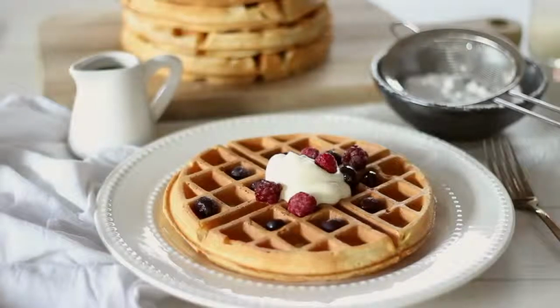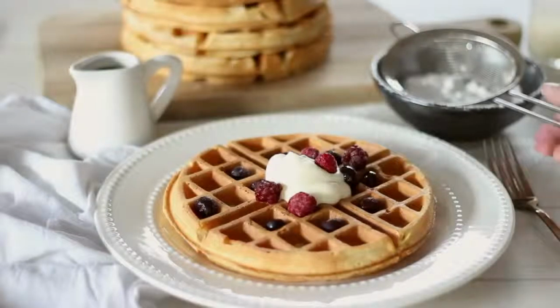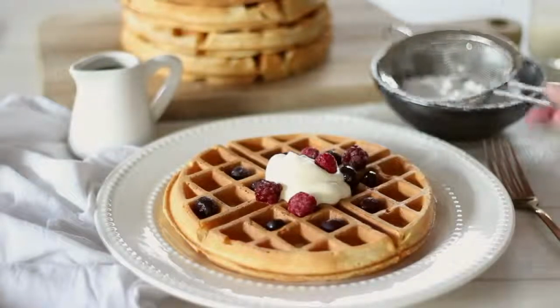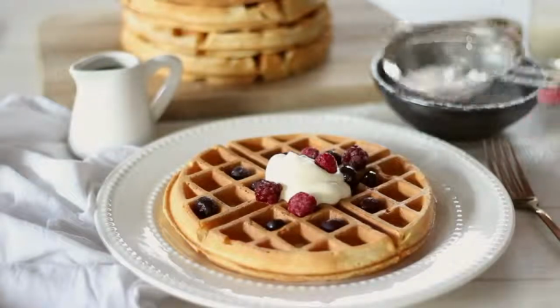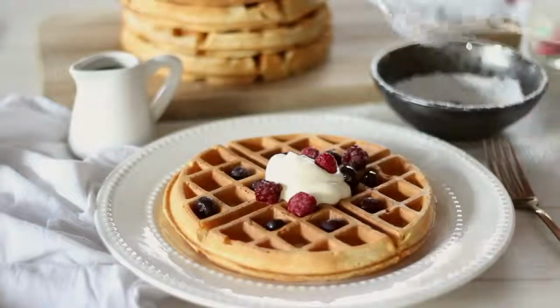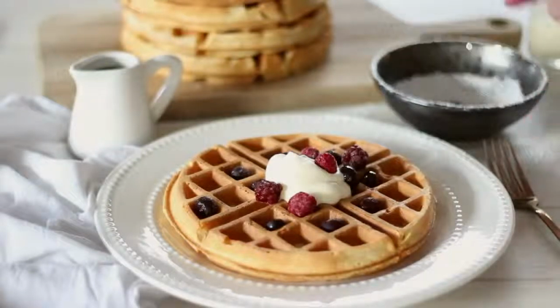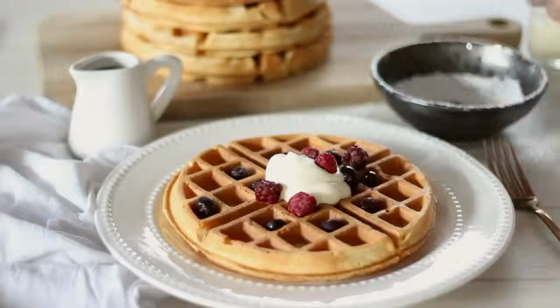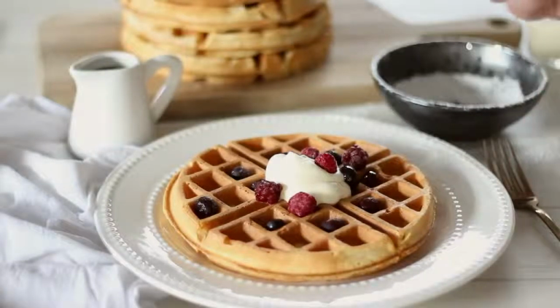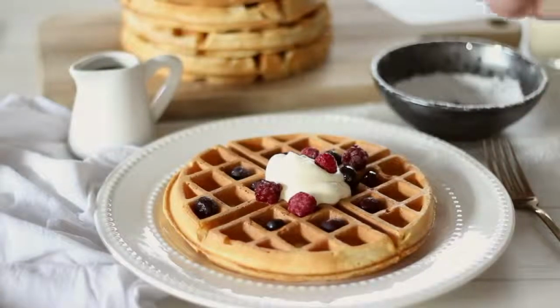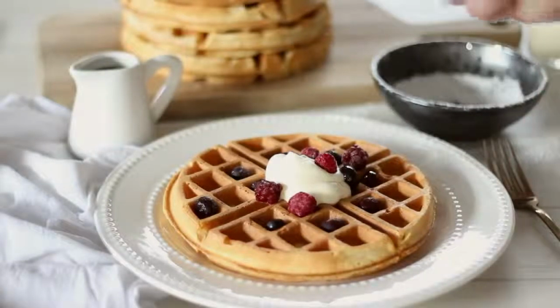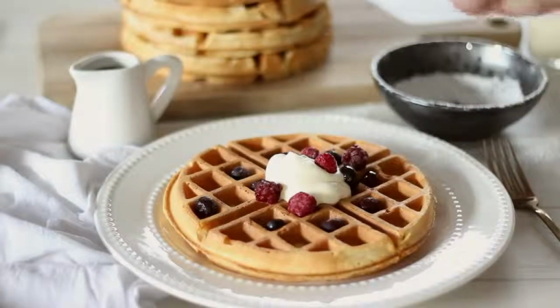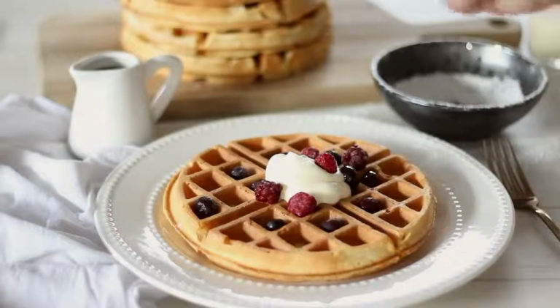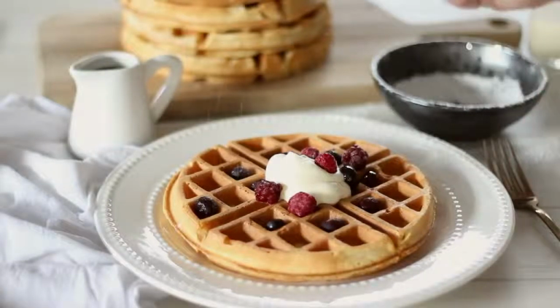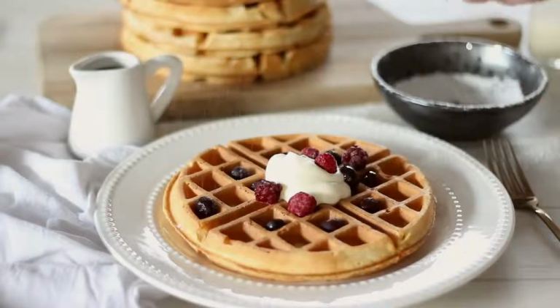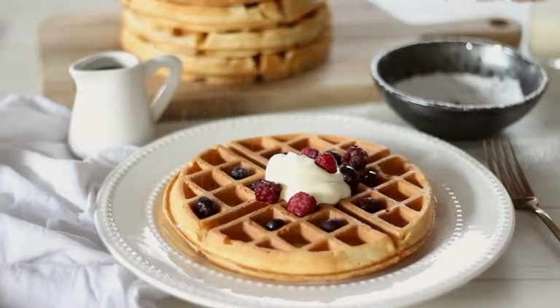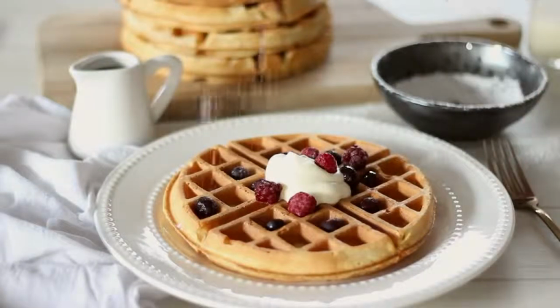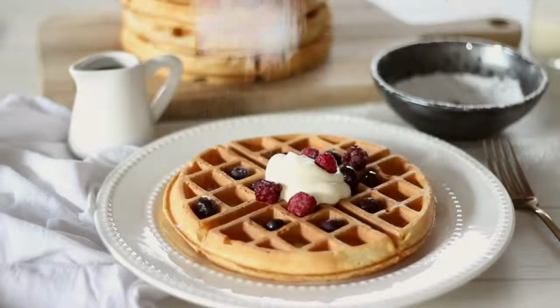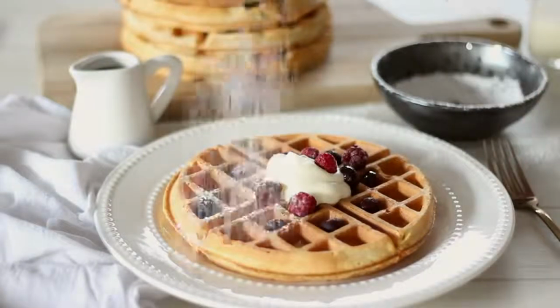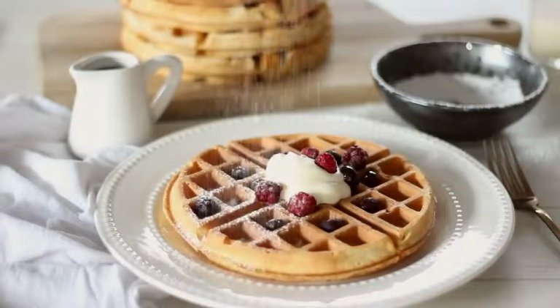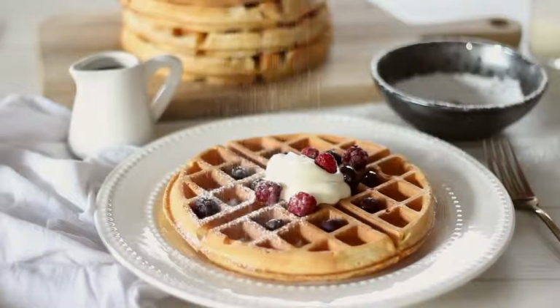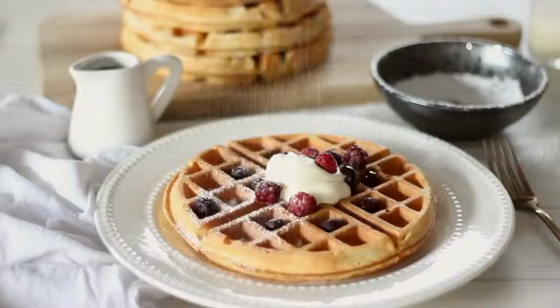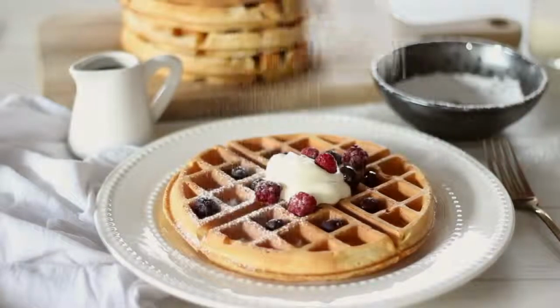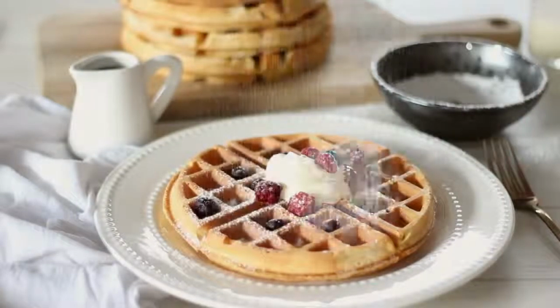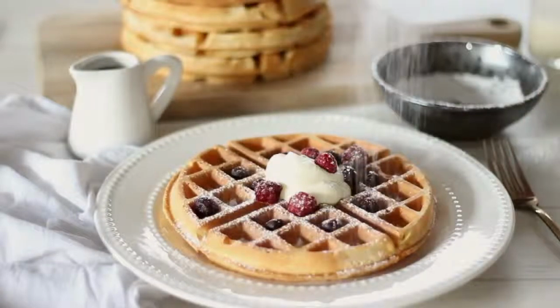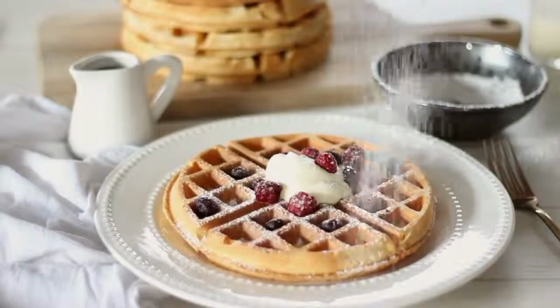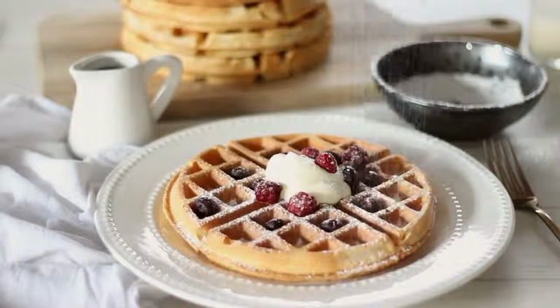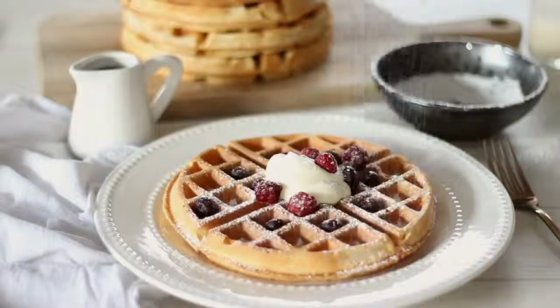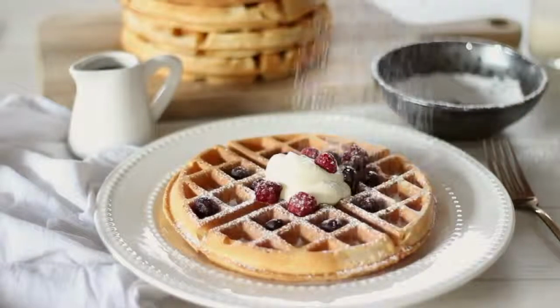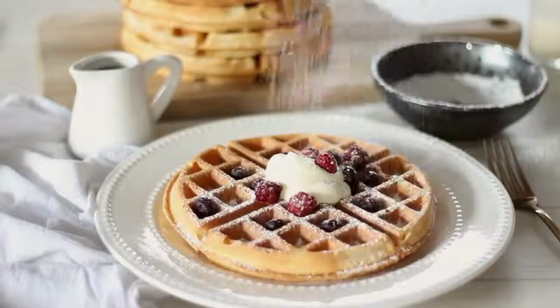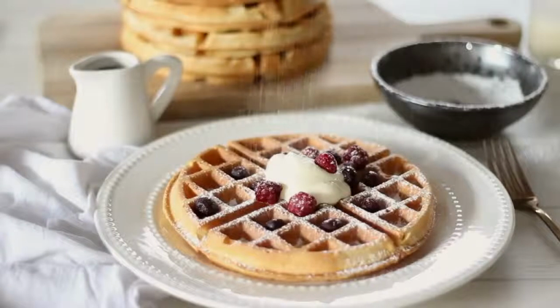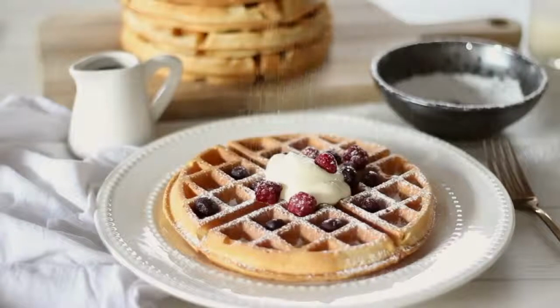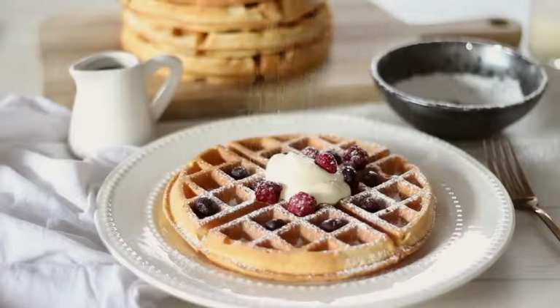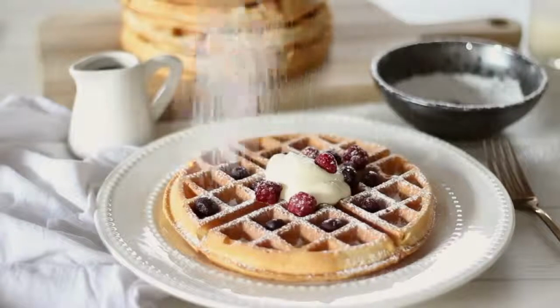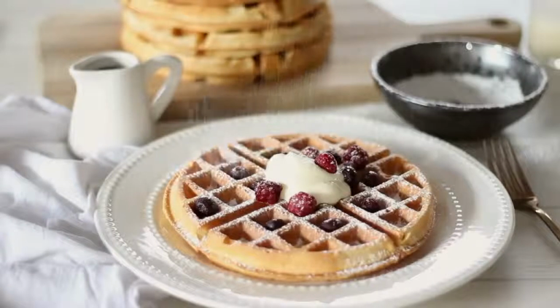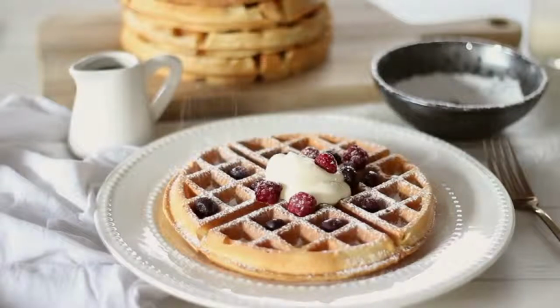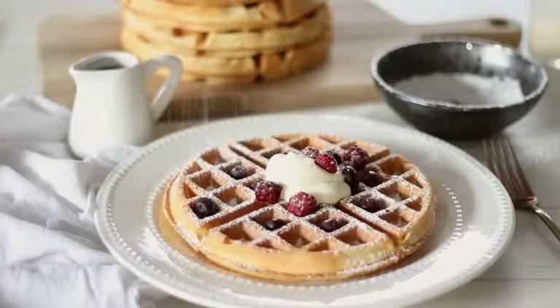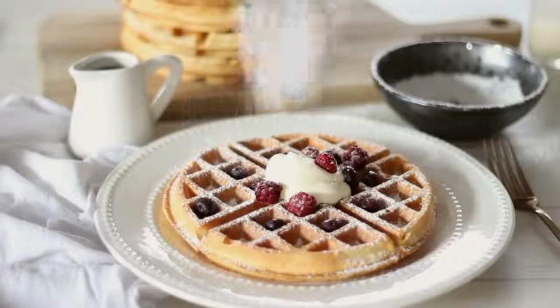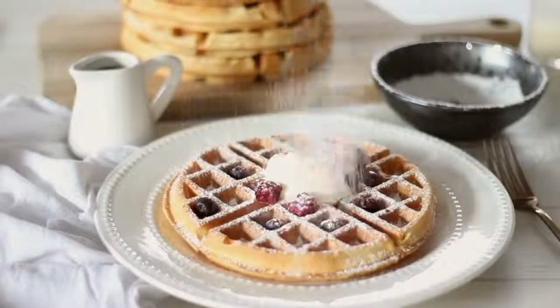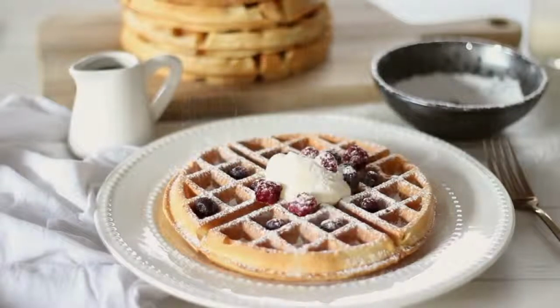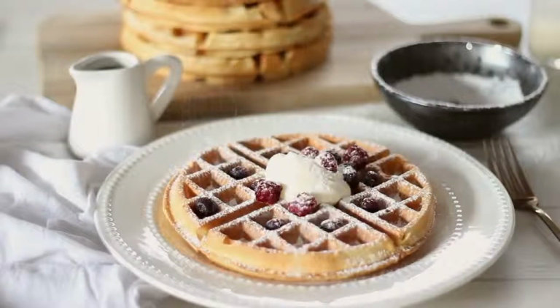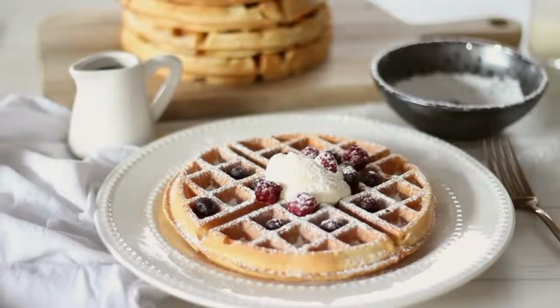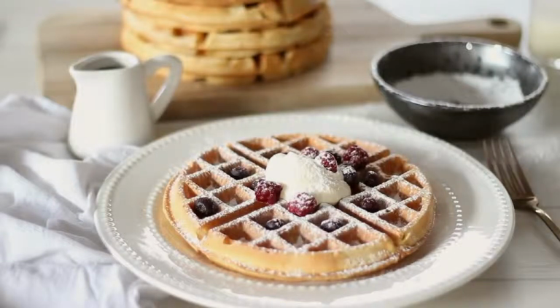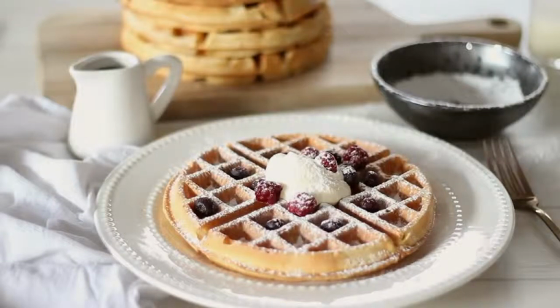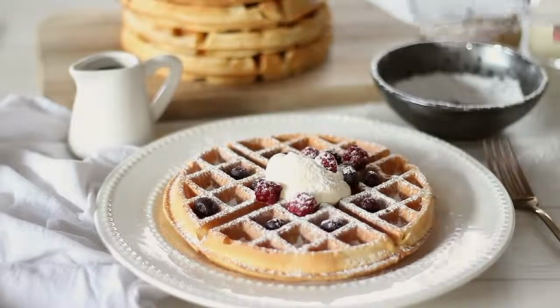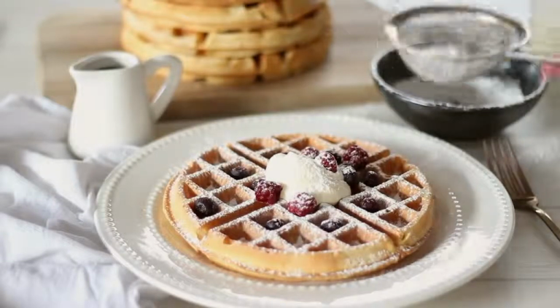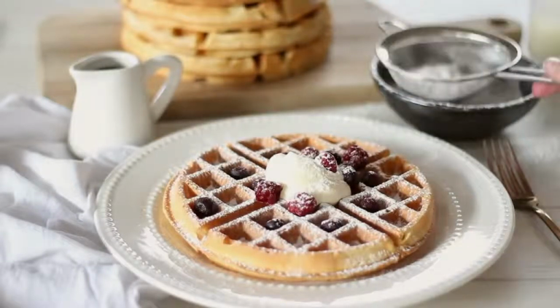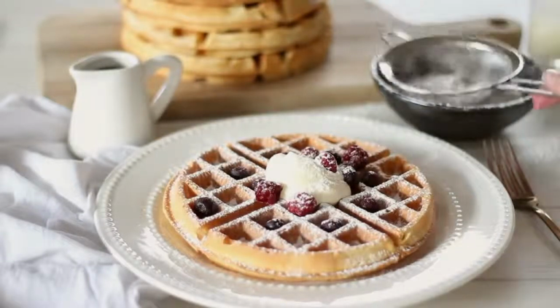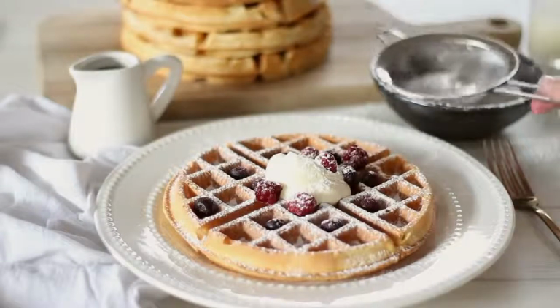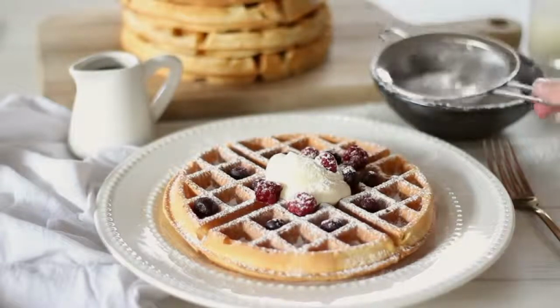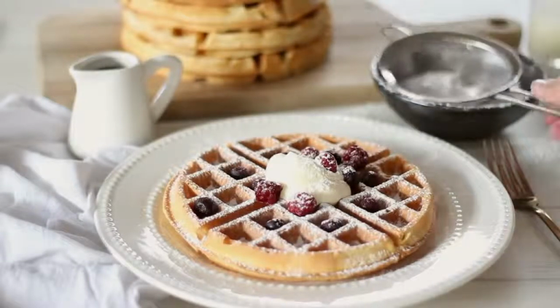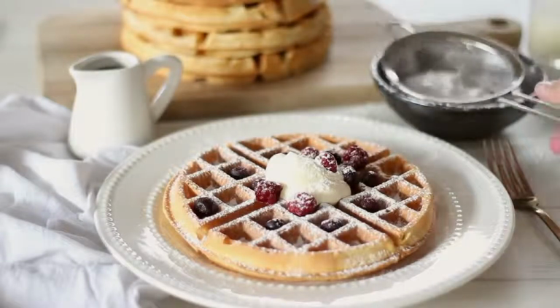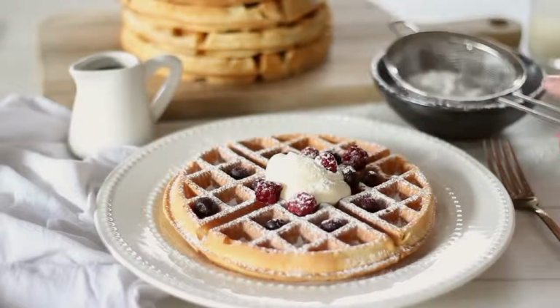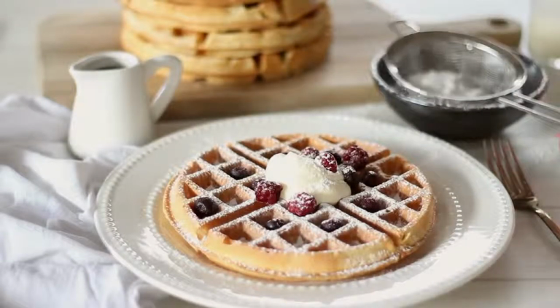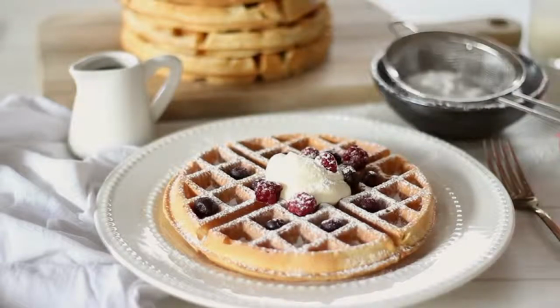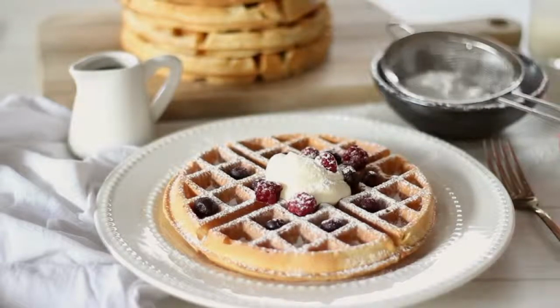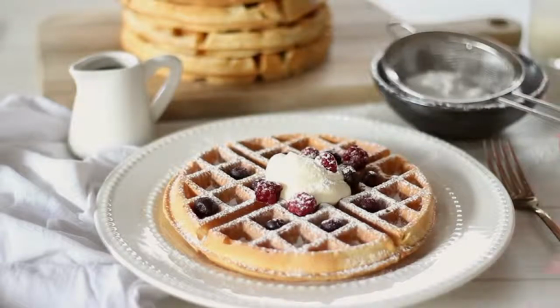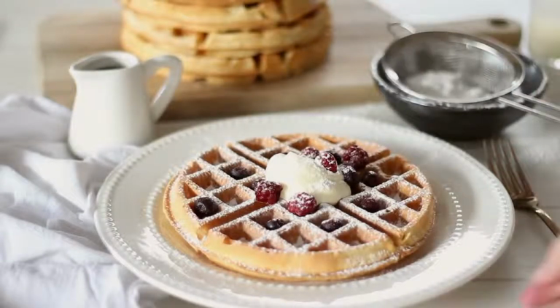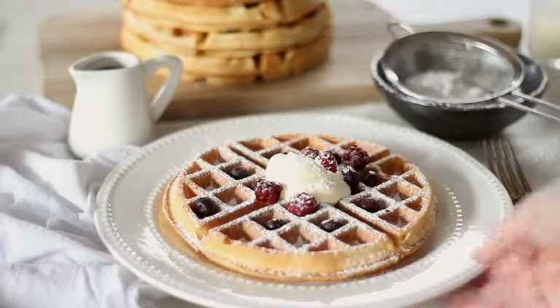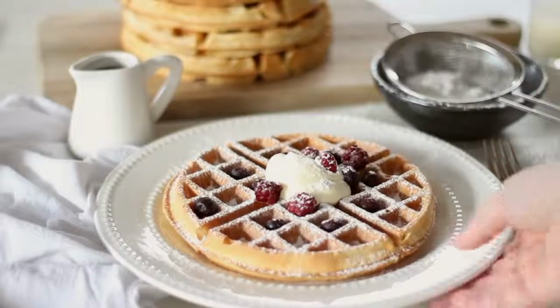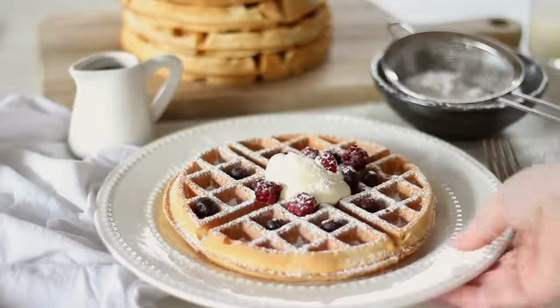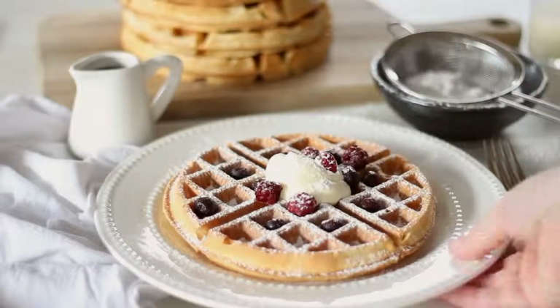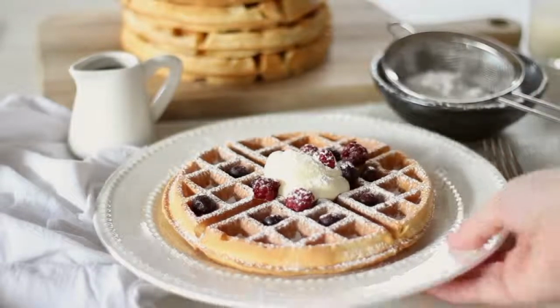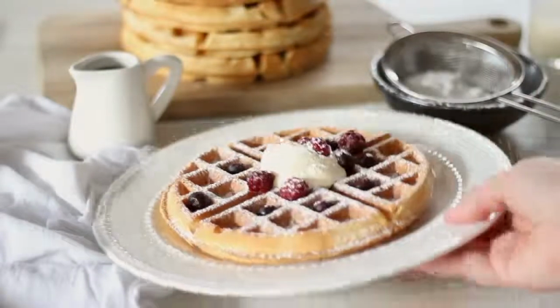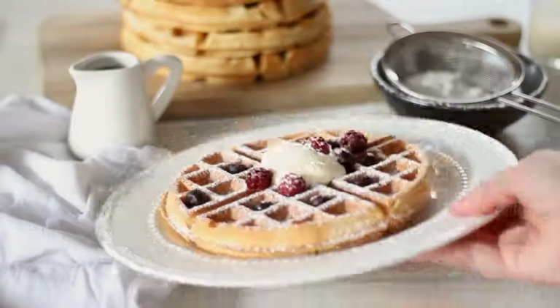Crispy and fluffy Belgian style waffles served with berries and freshly whipped cream. The ultimate weekend brunch.